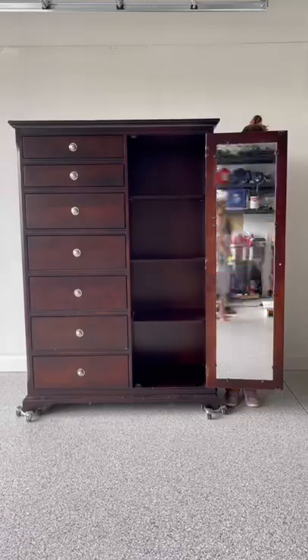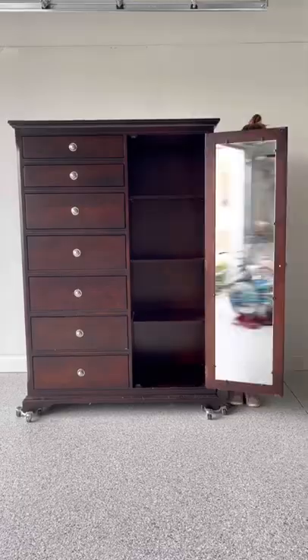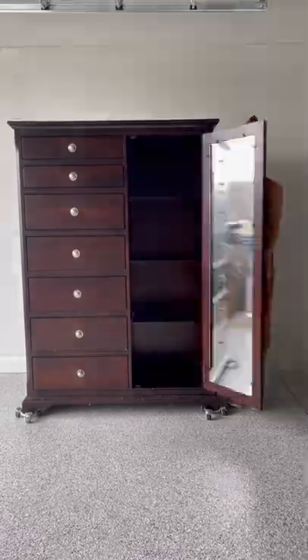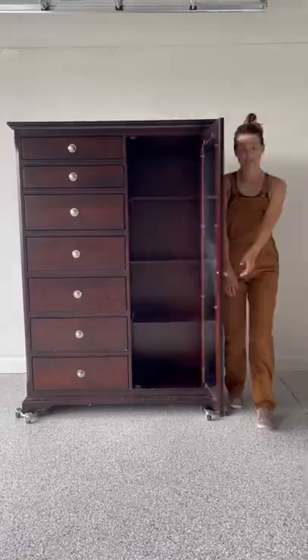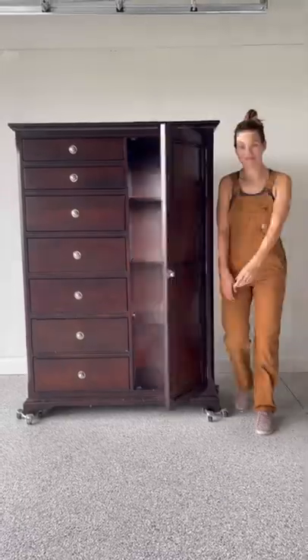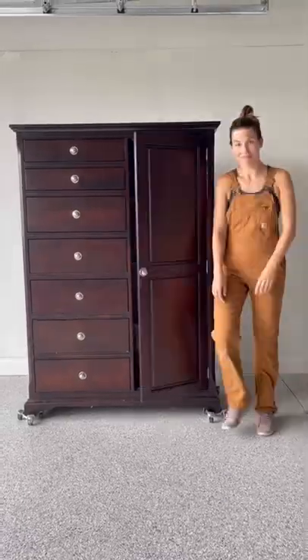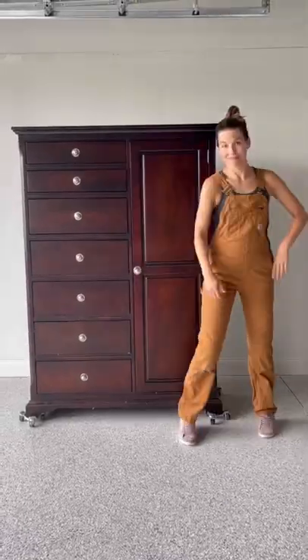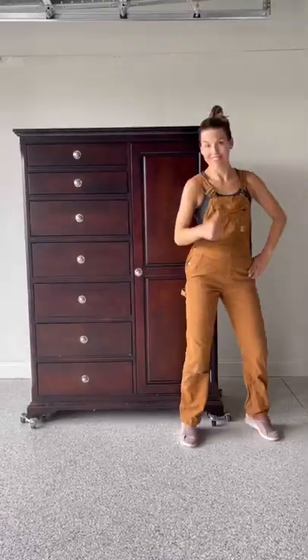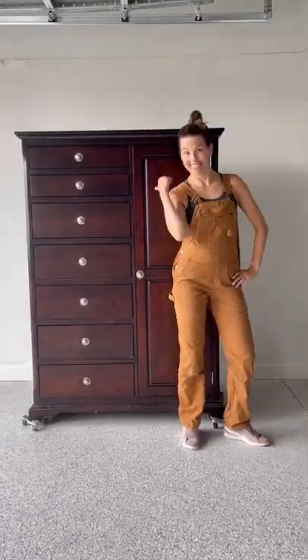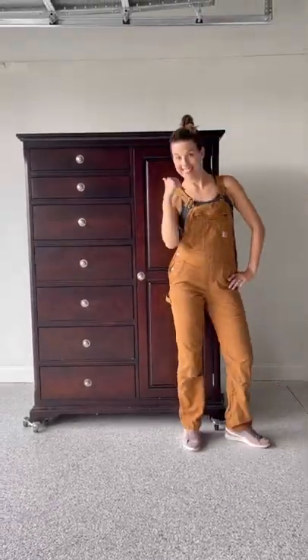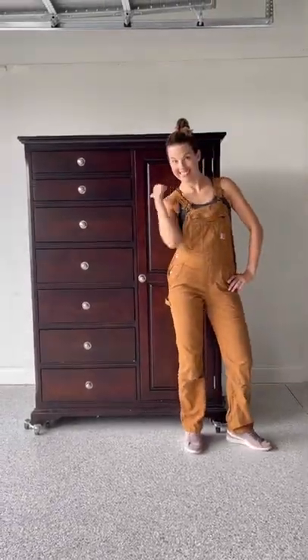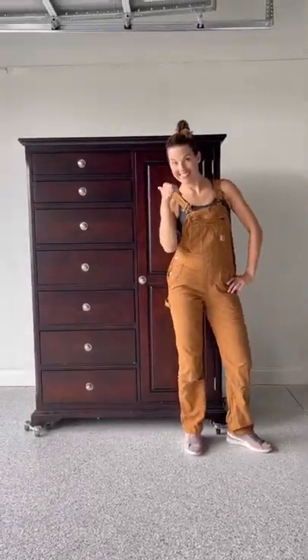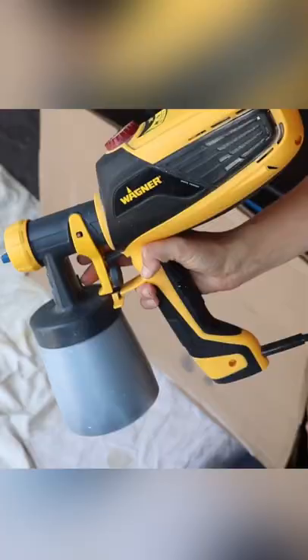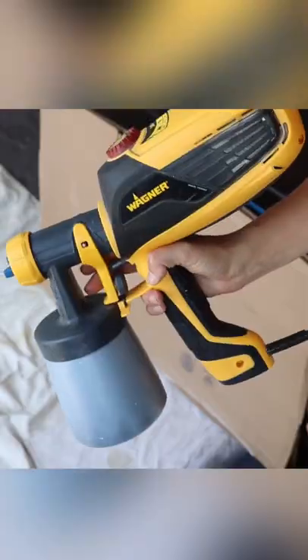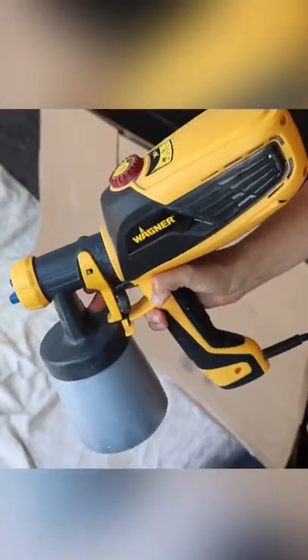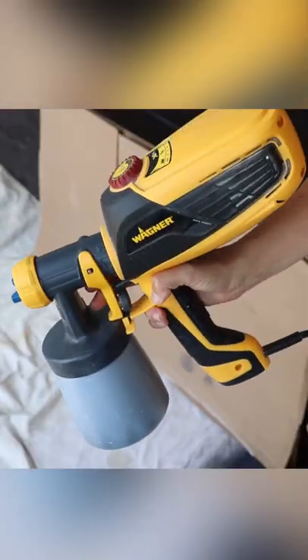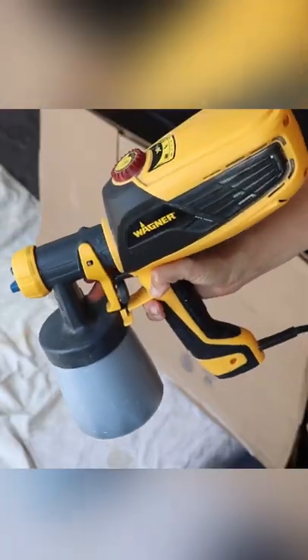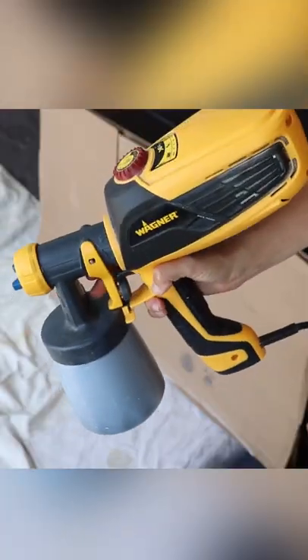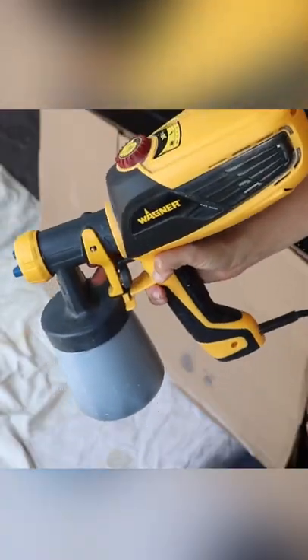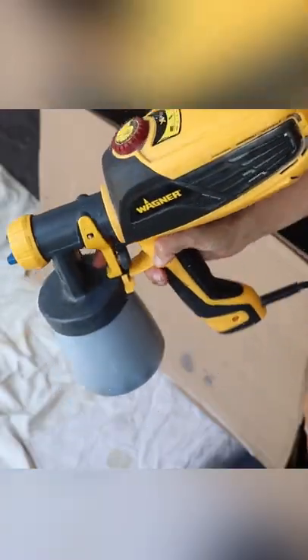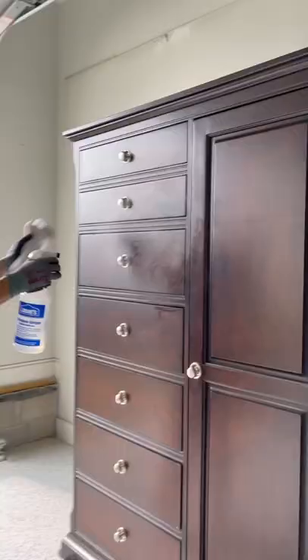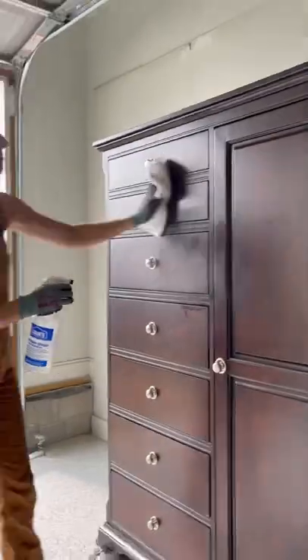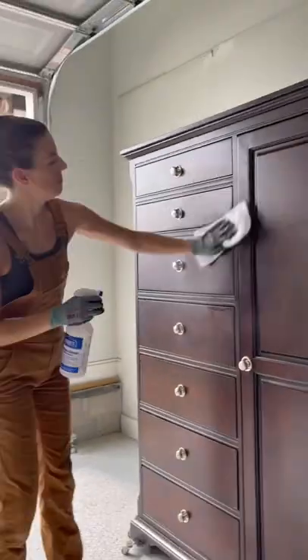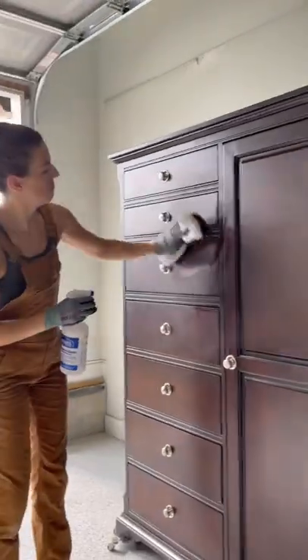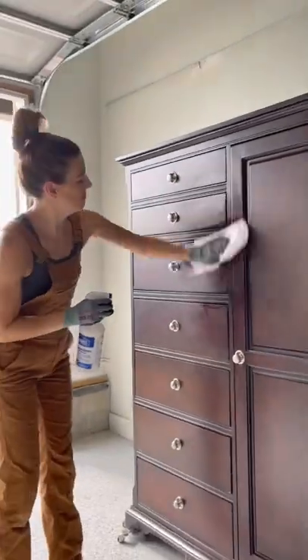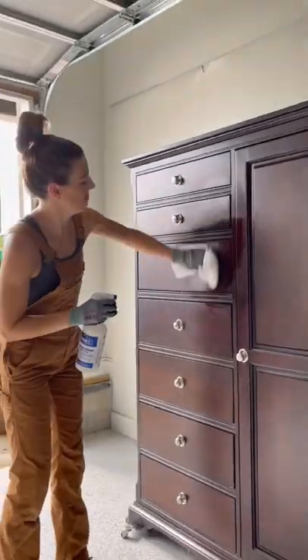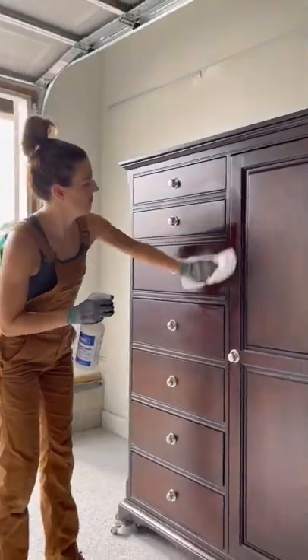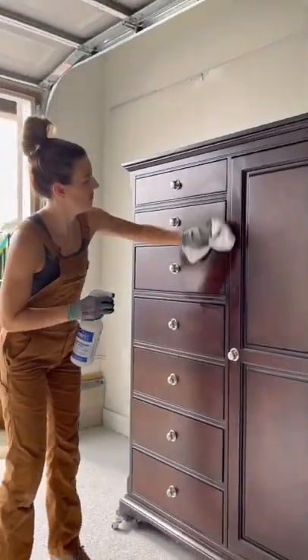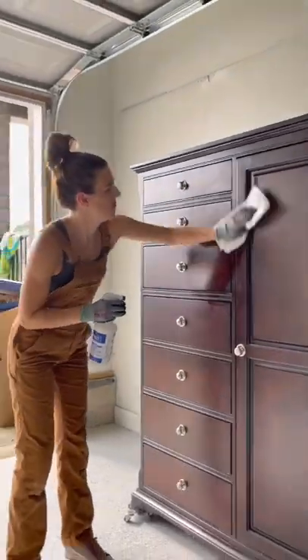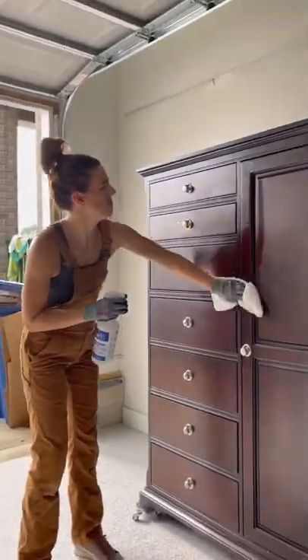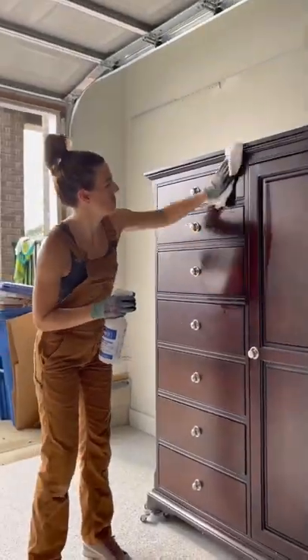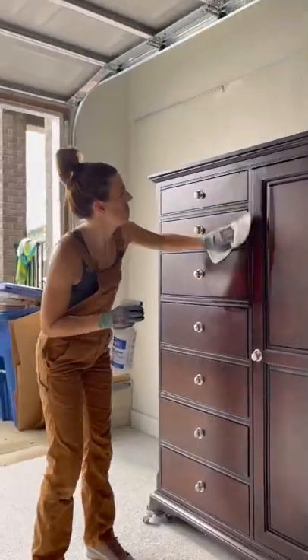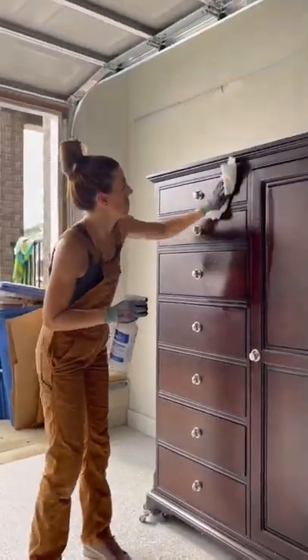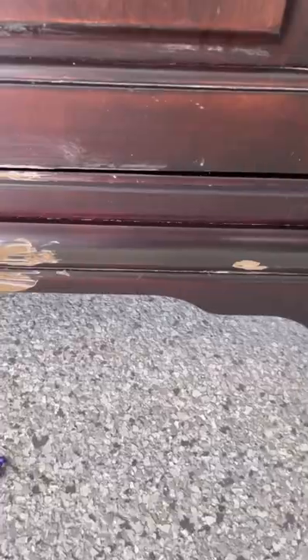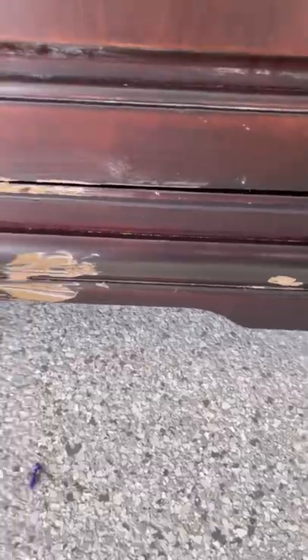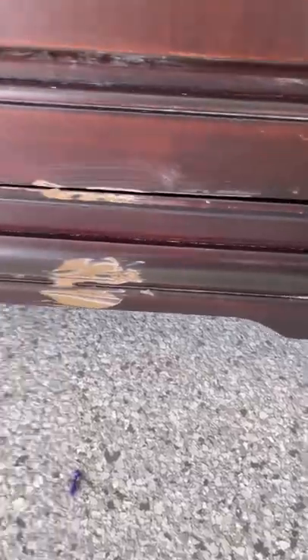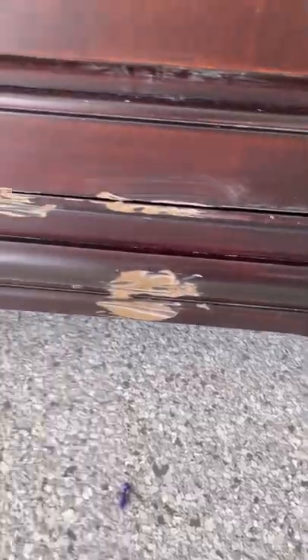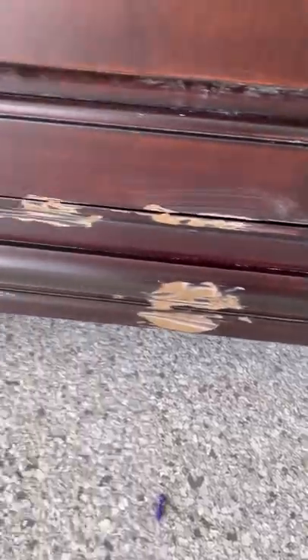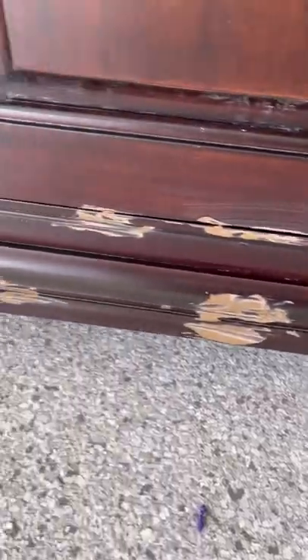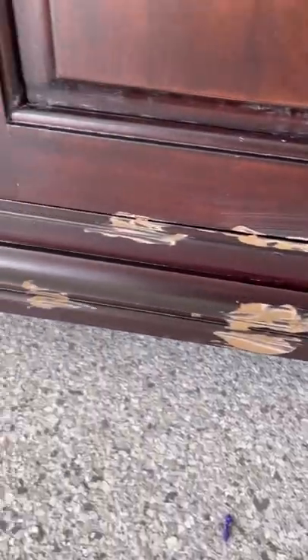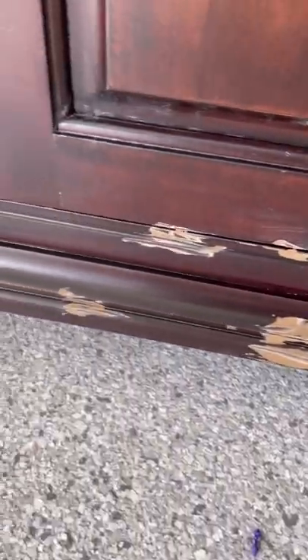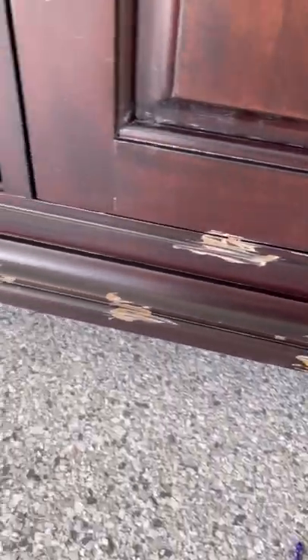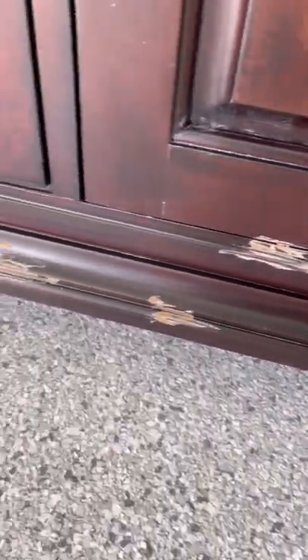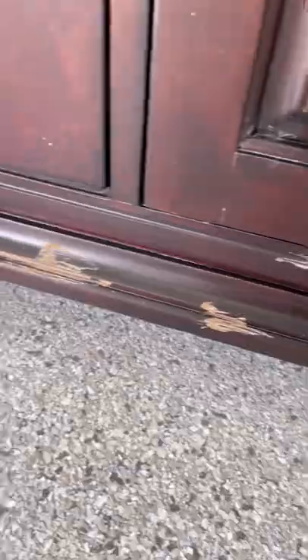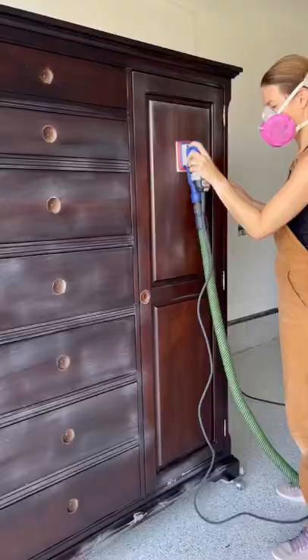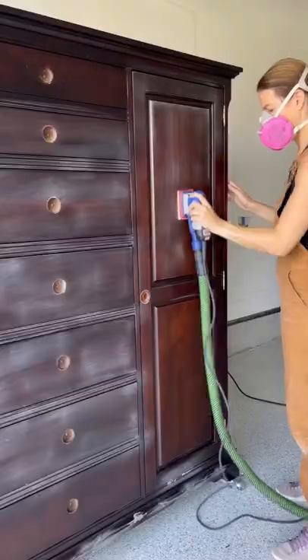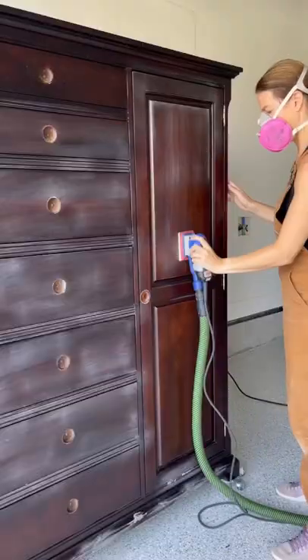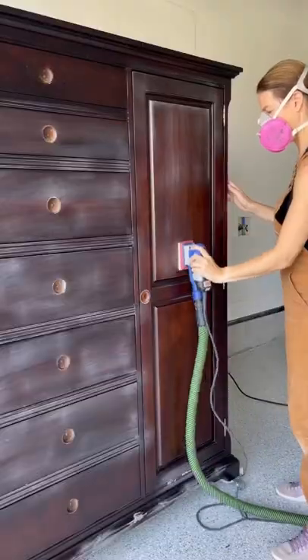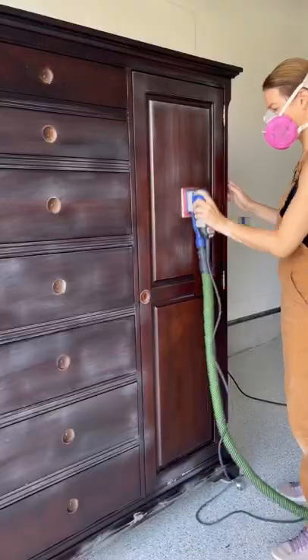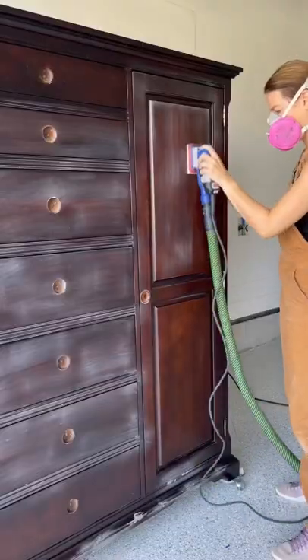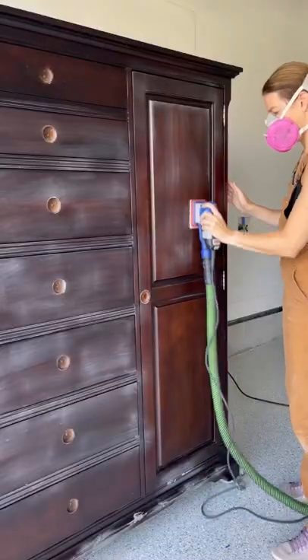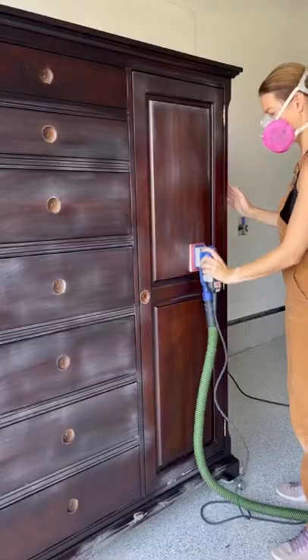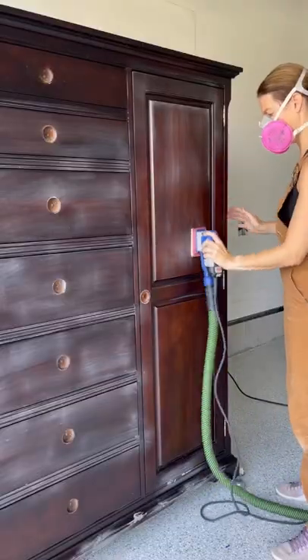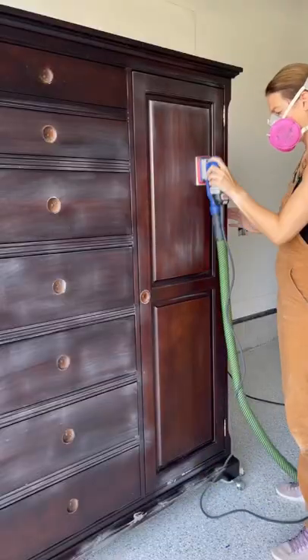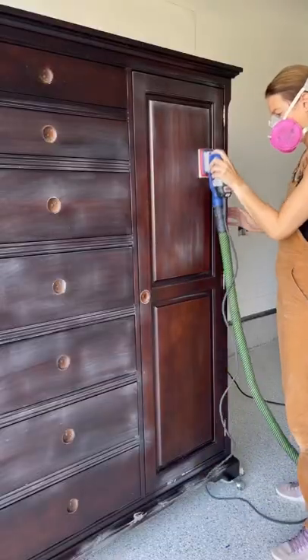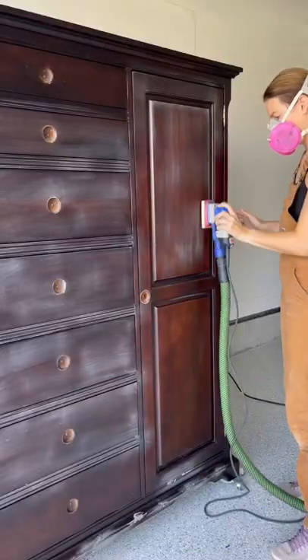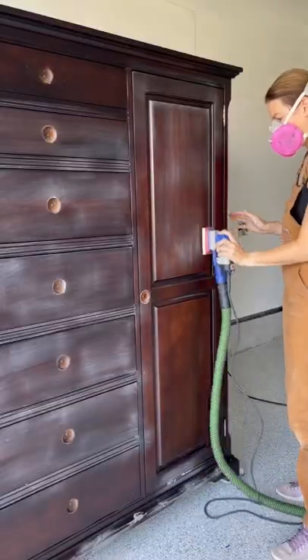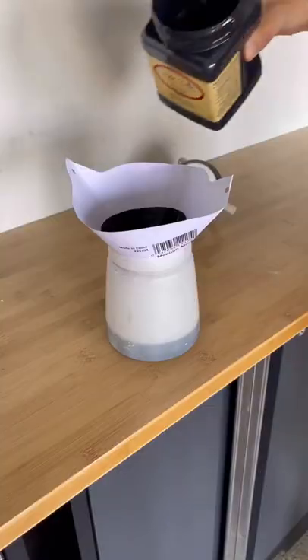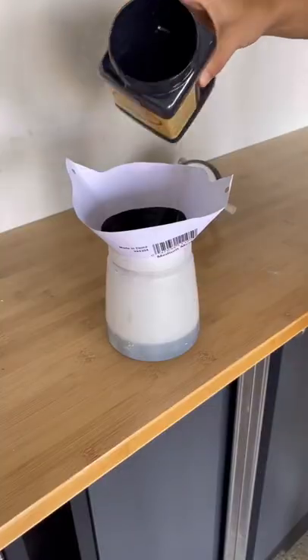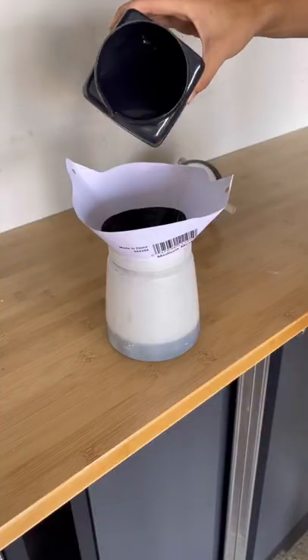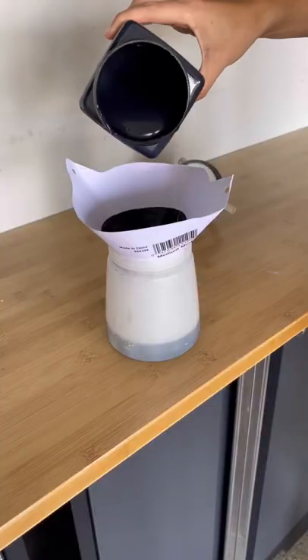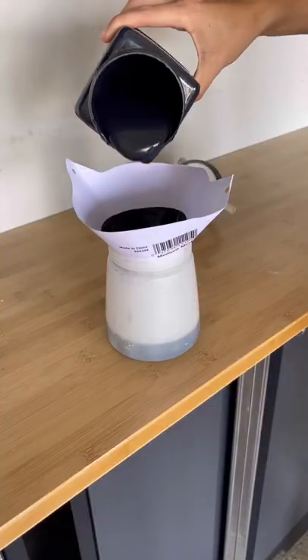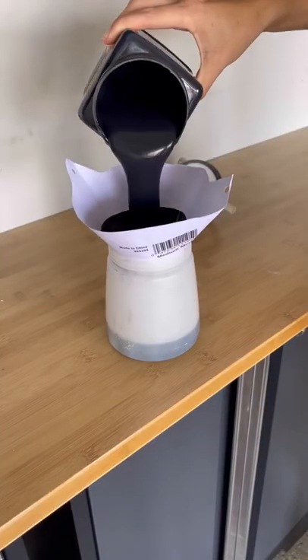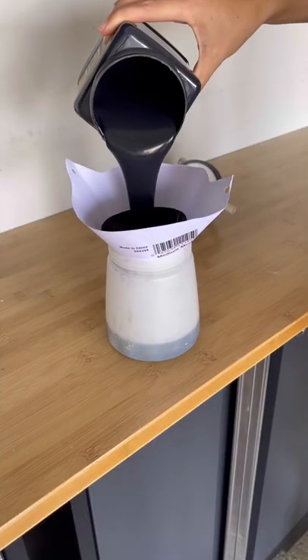I'm making over this huge piece, so I'm going to use my Wagner Spur to get the job done fast. I'm cleaning it, repairing any holes, and giving it a scuff sand.